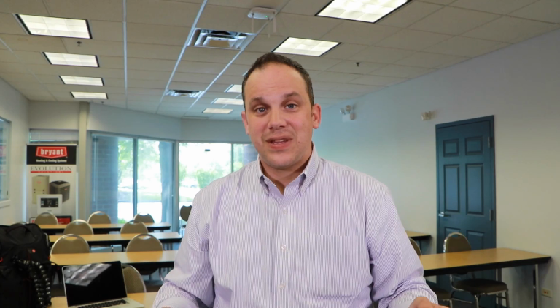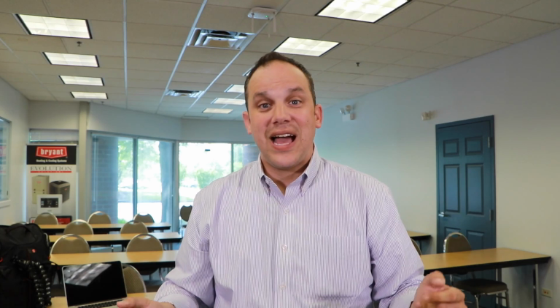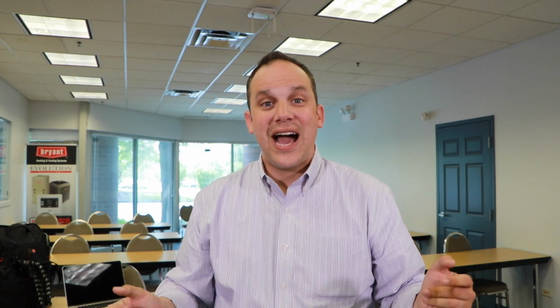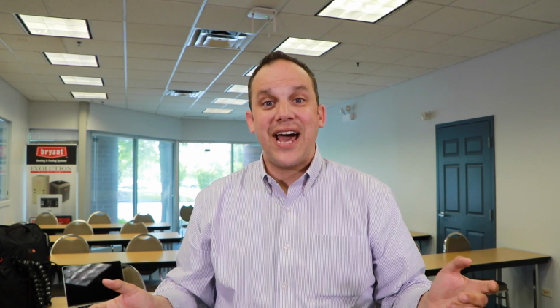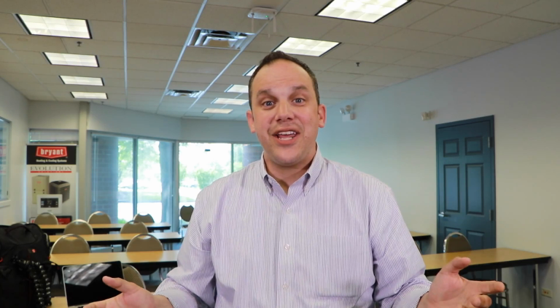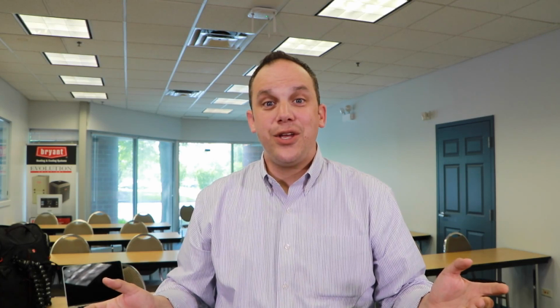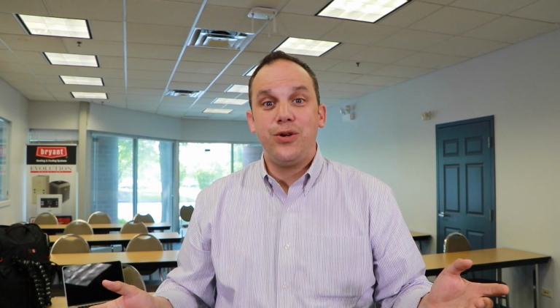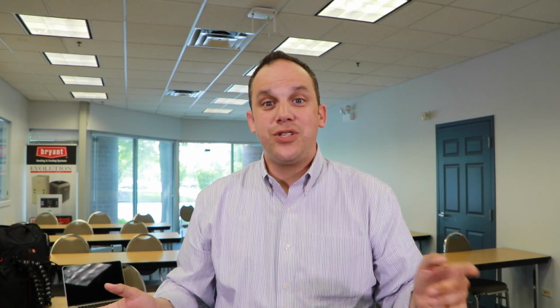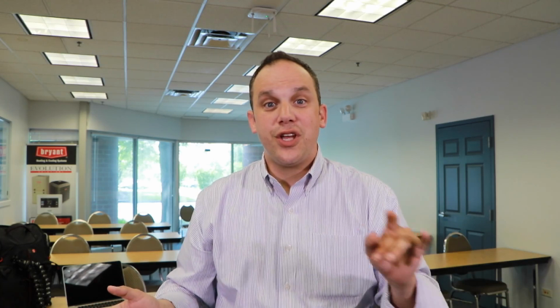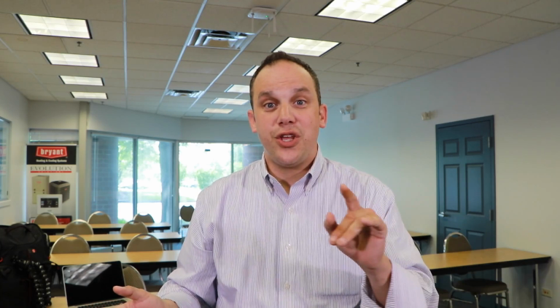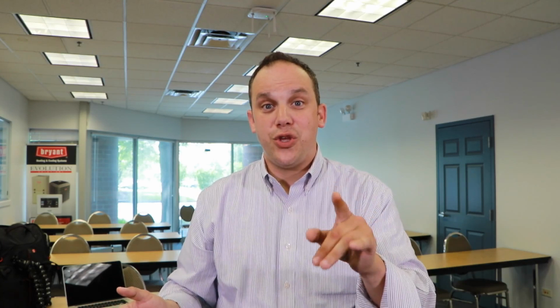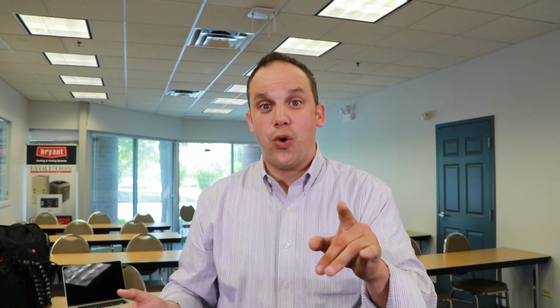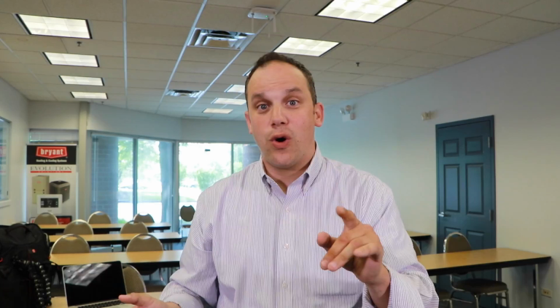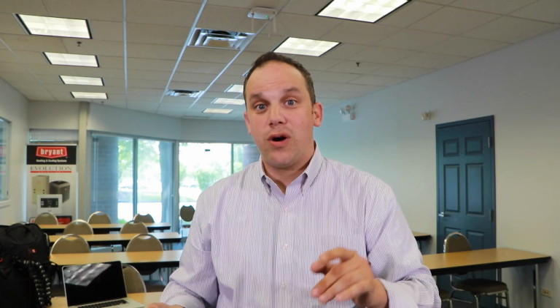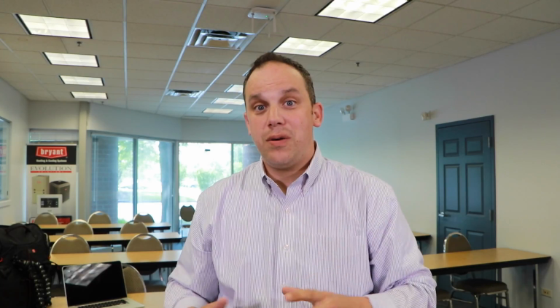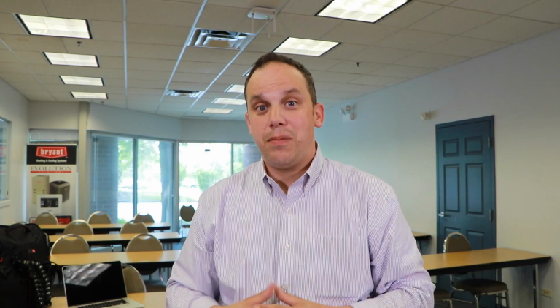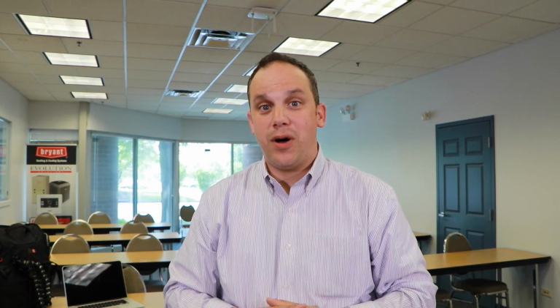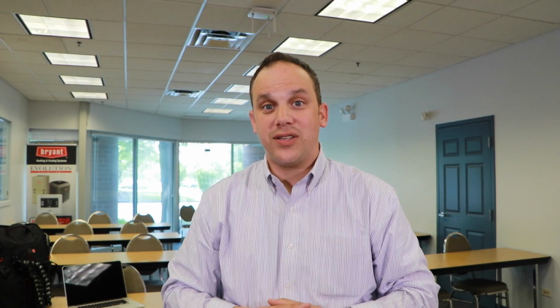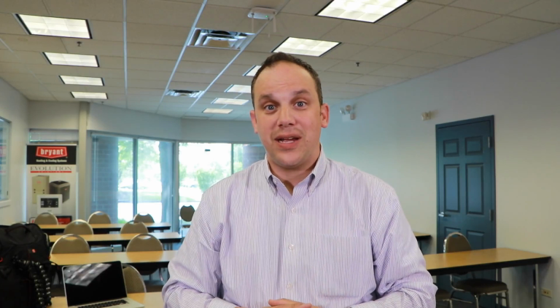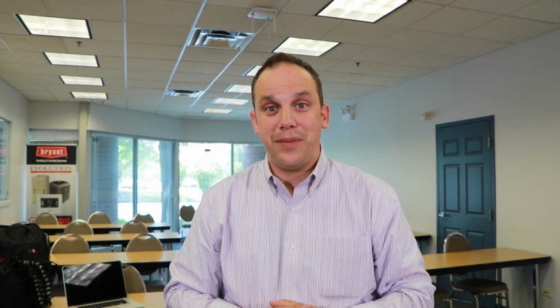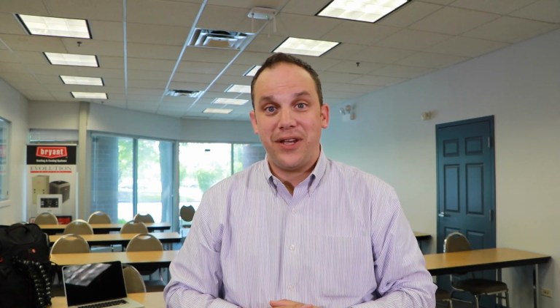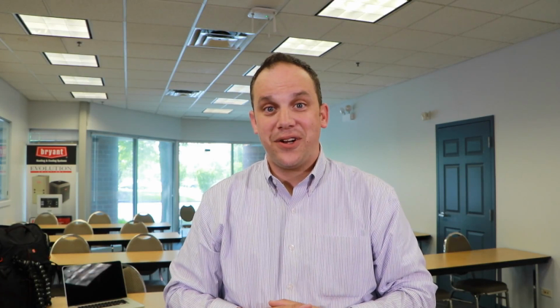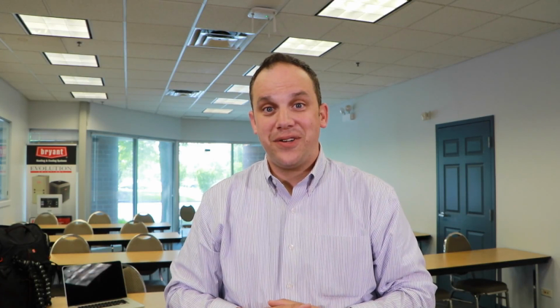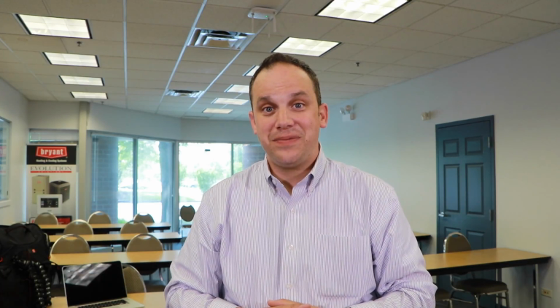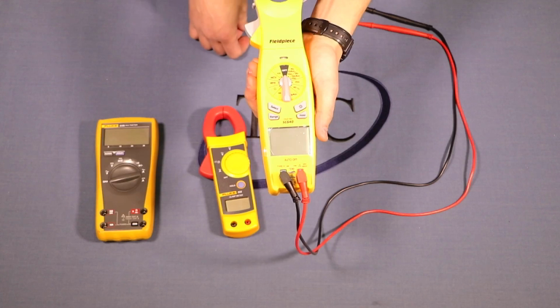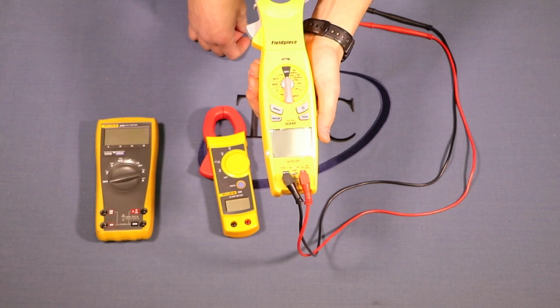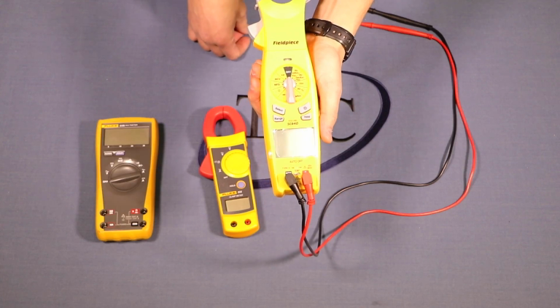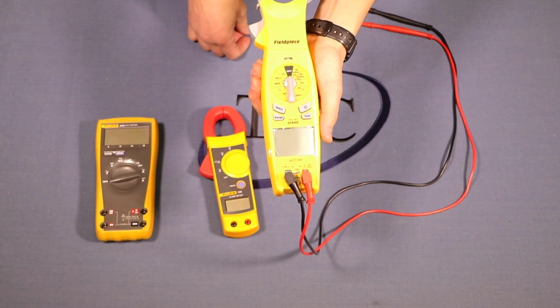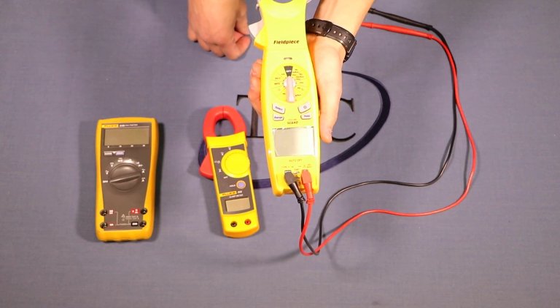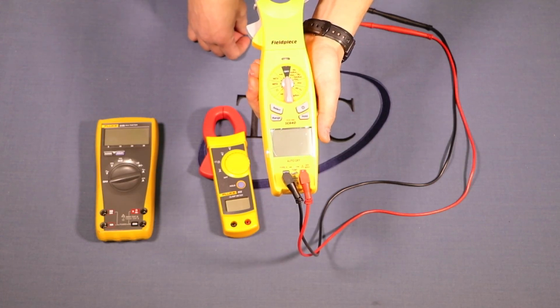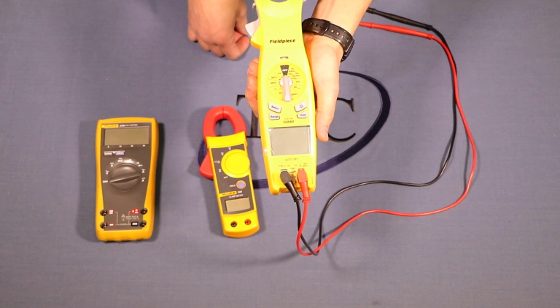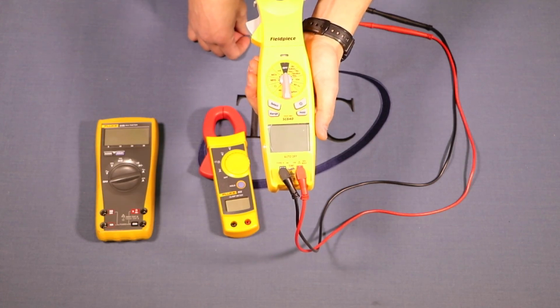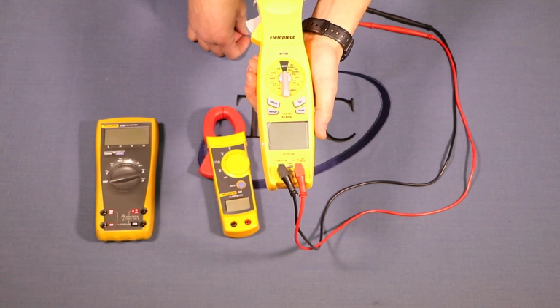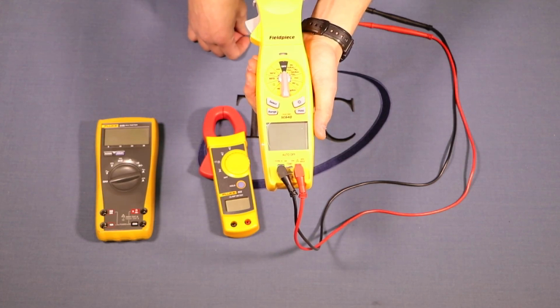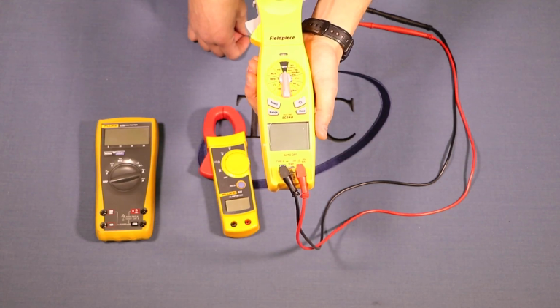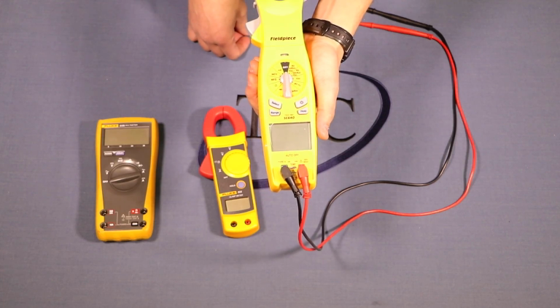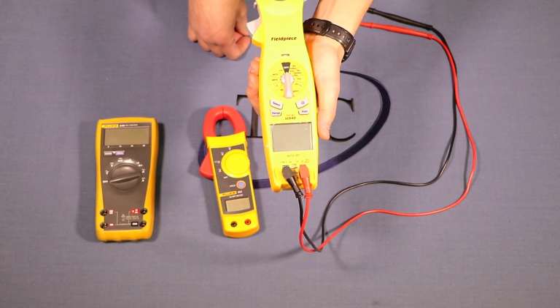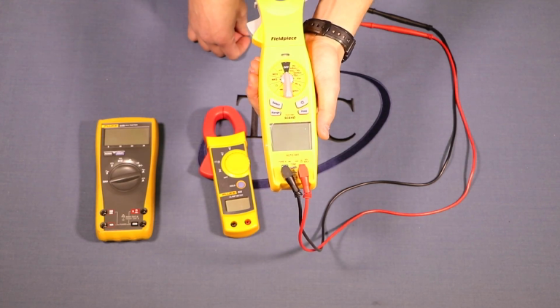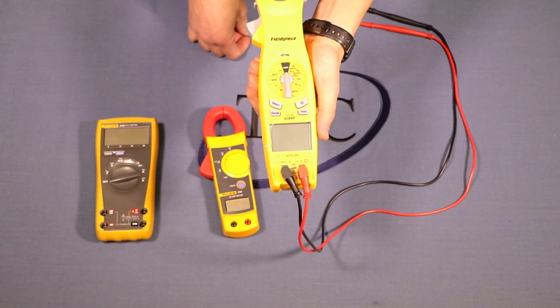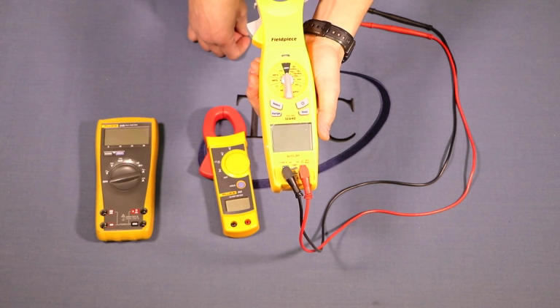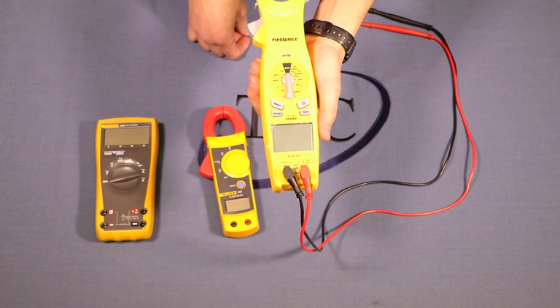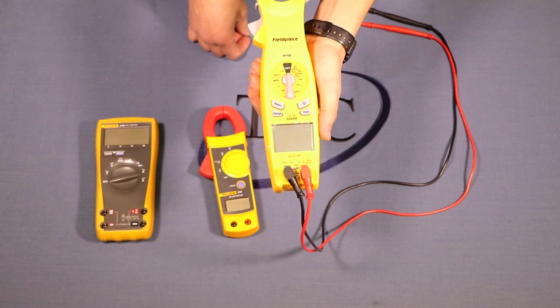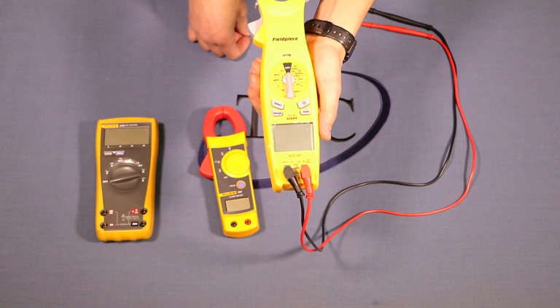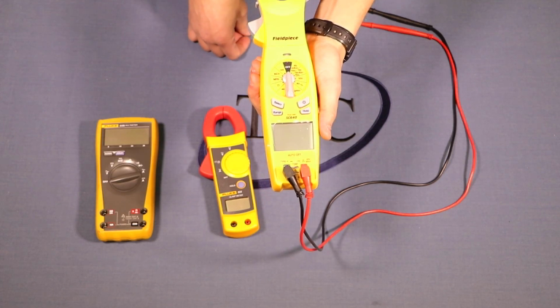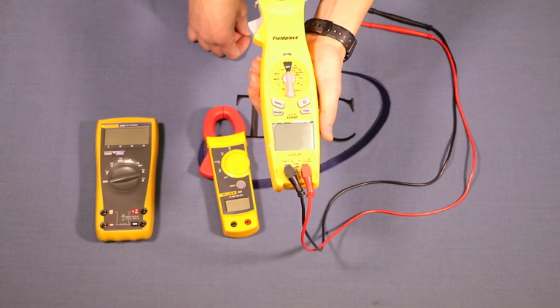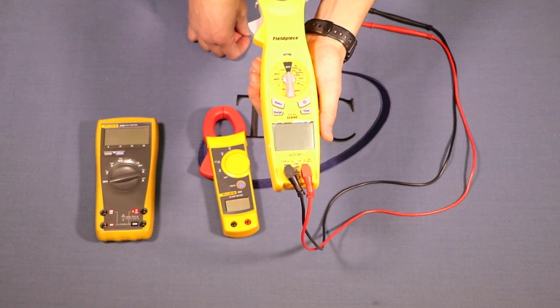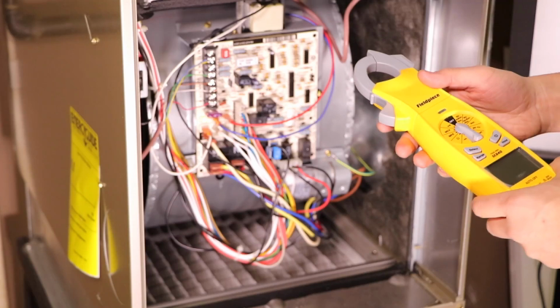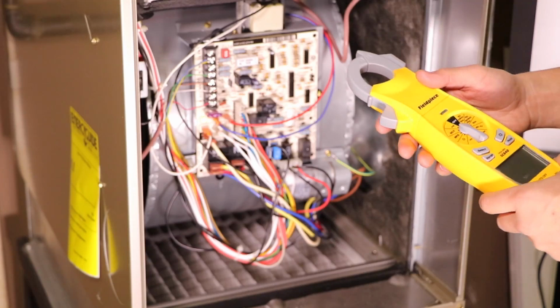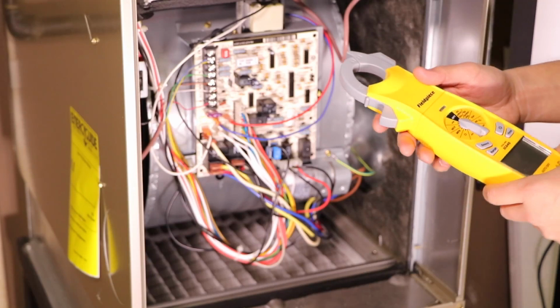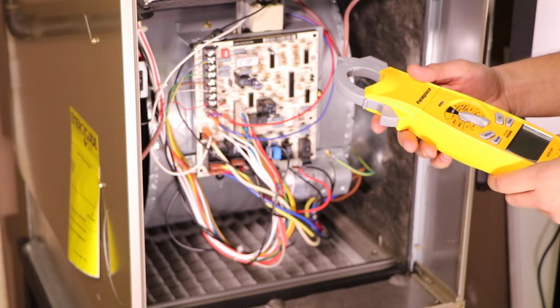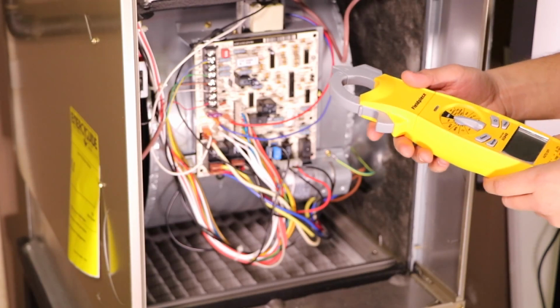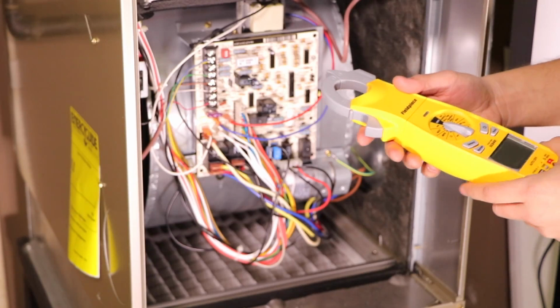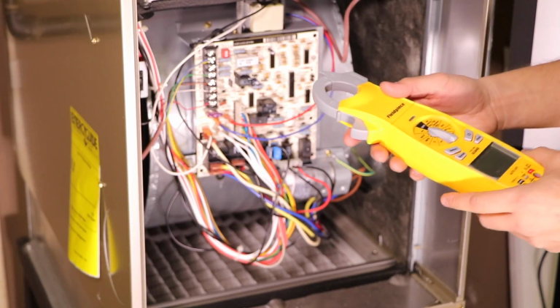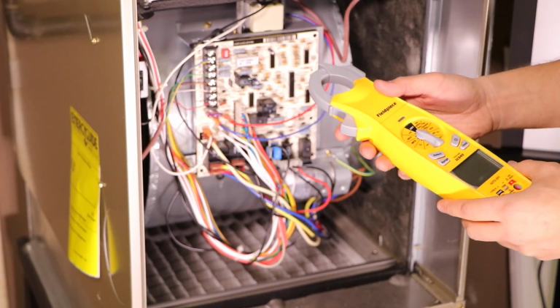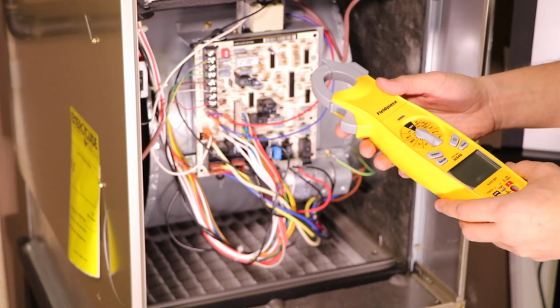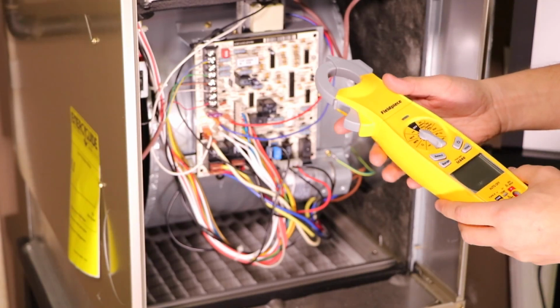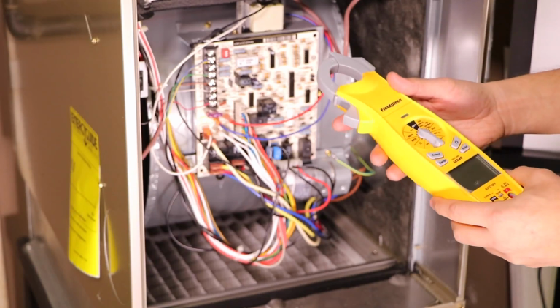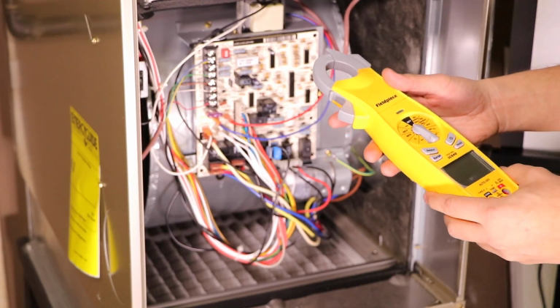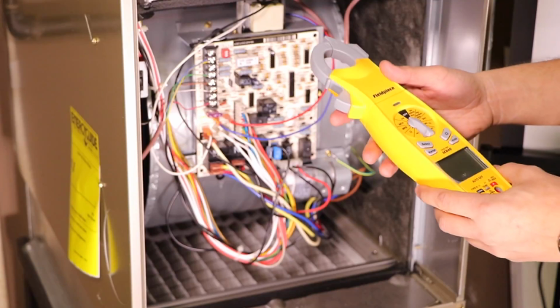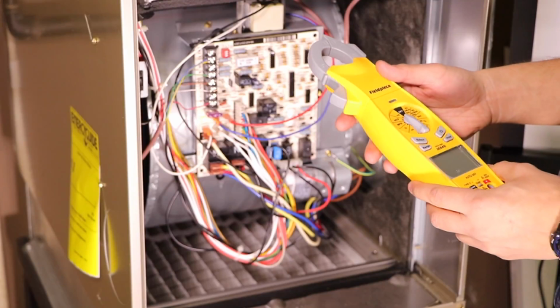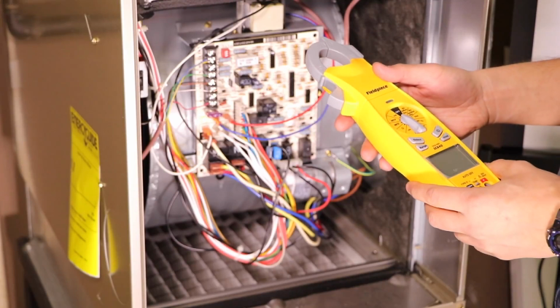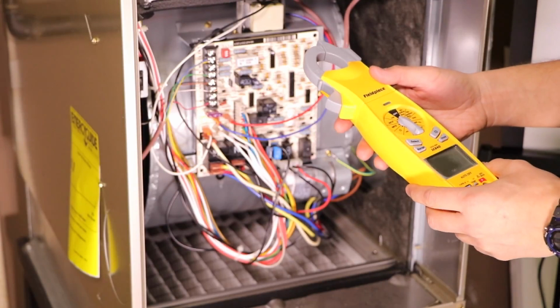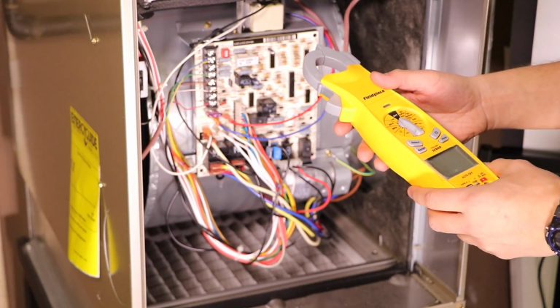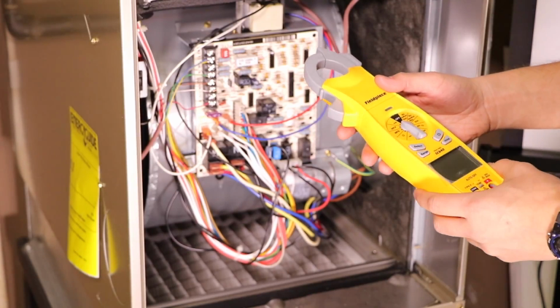How to use your multimeter, and be able to read temperature through this meter as well. We're going to take an amperage reading on this furnace.